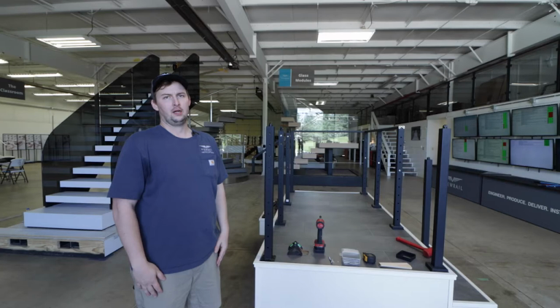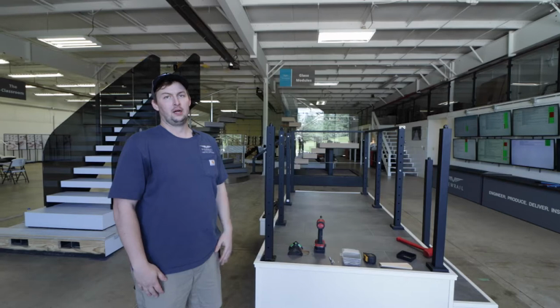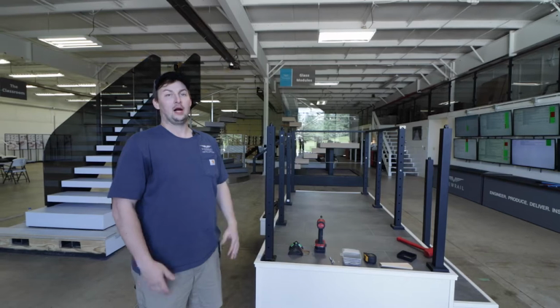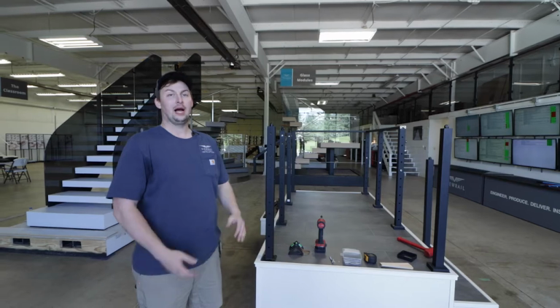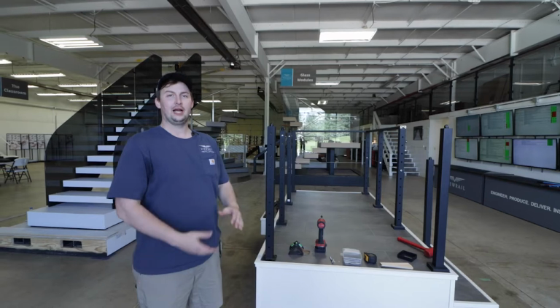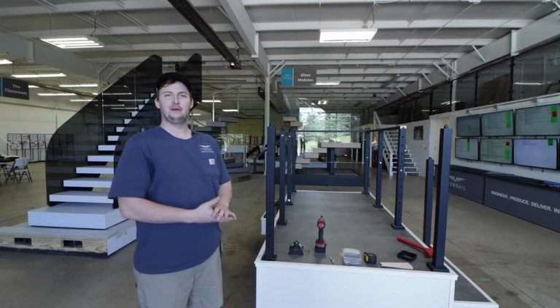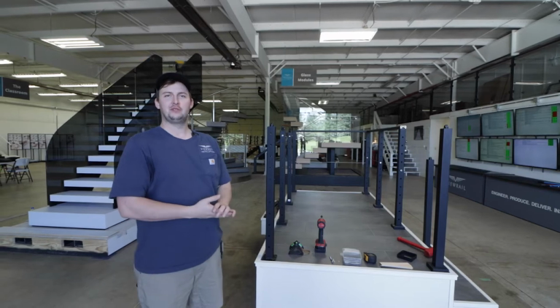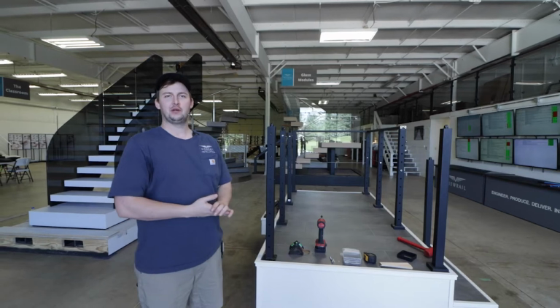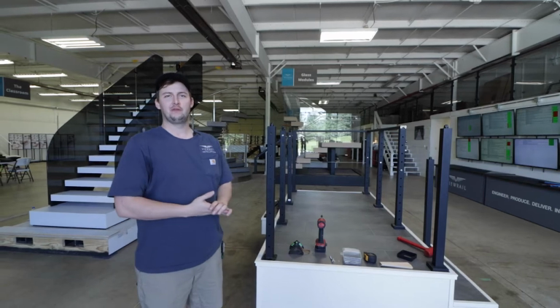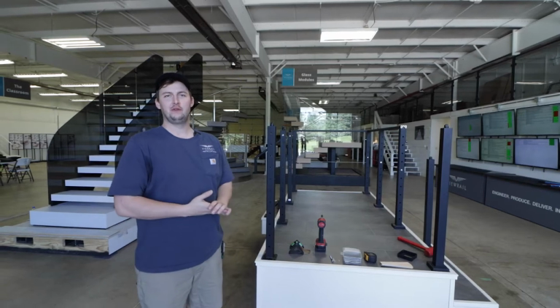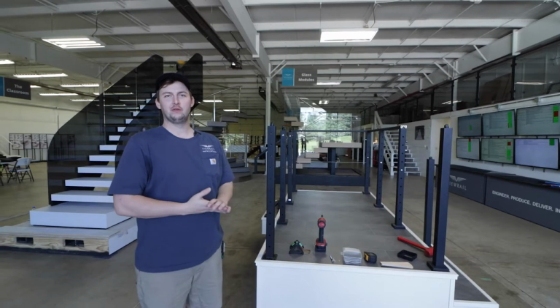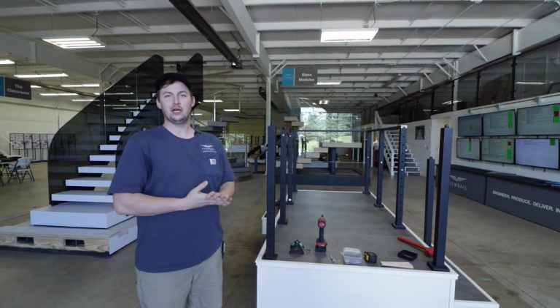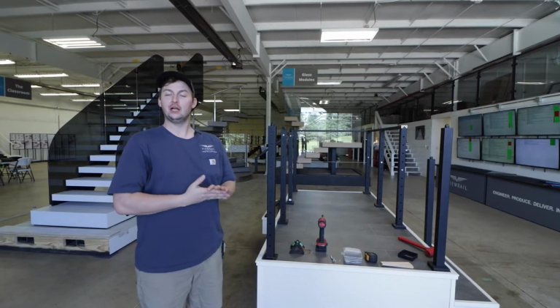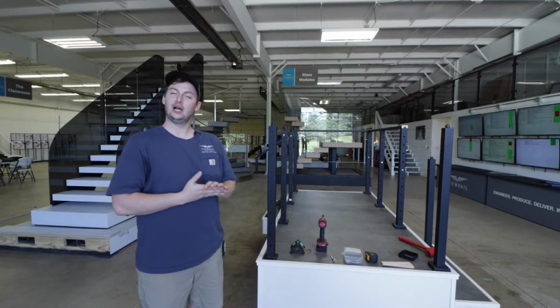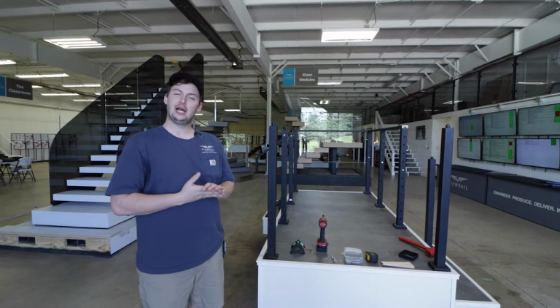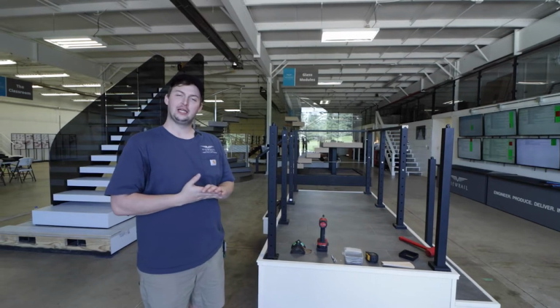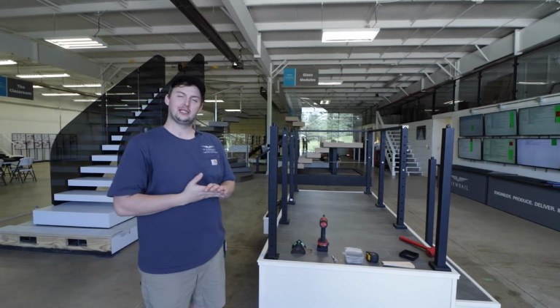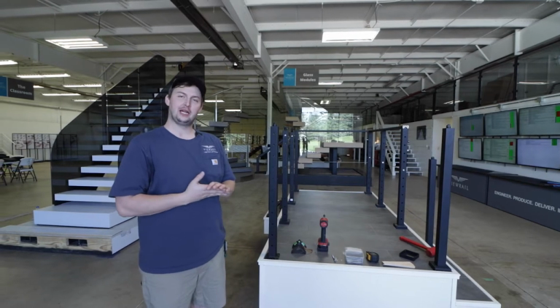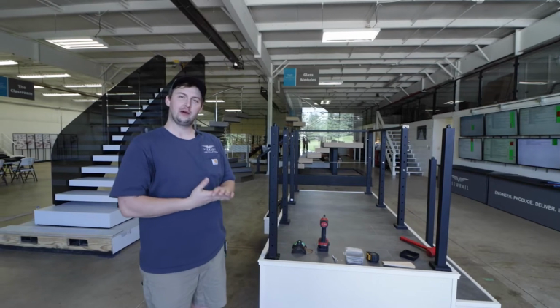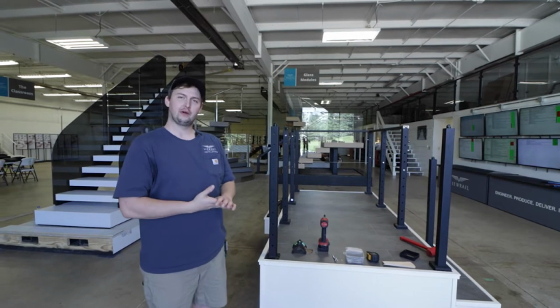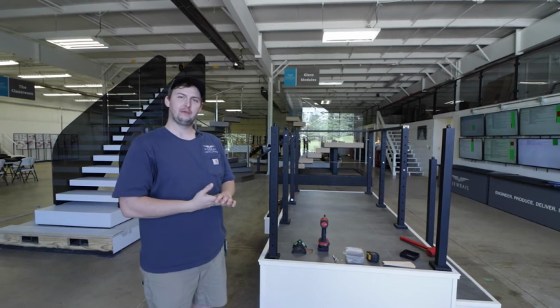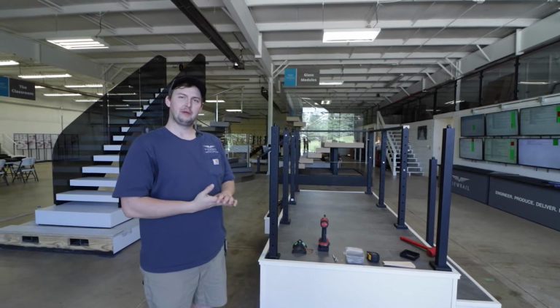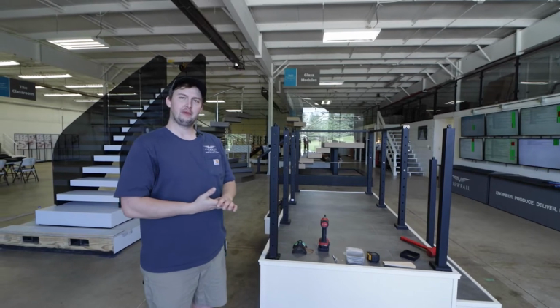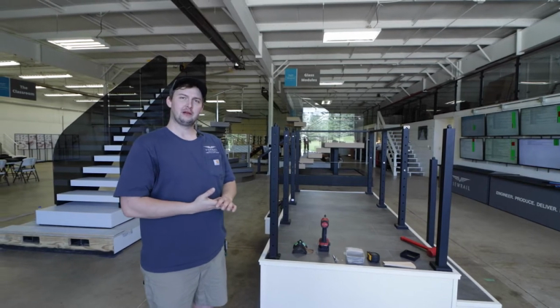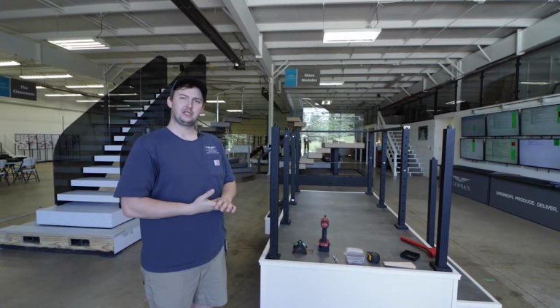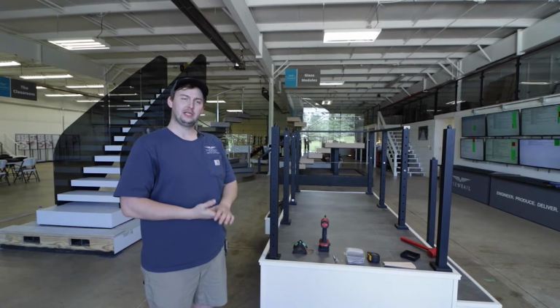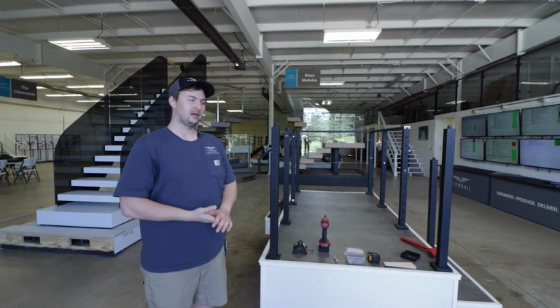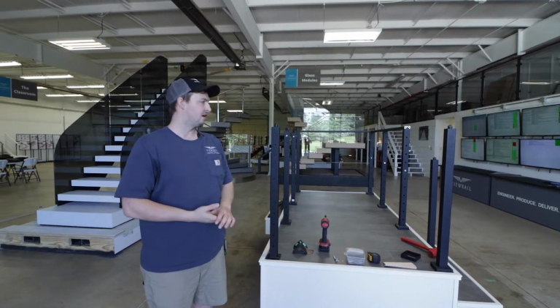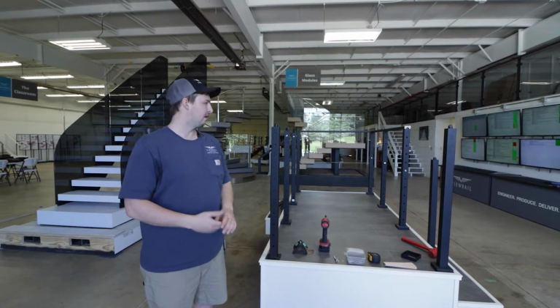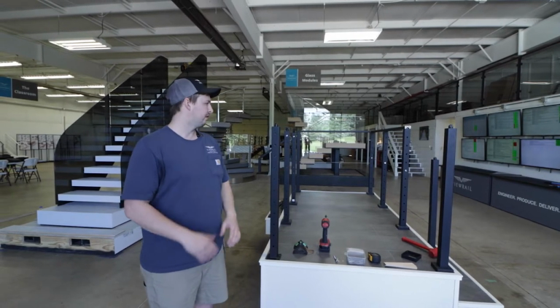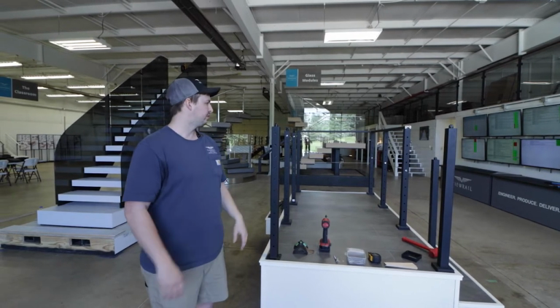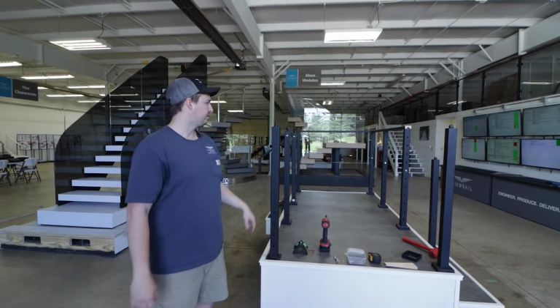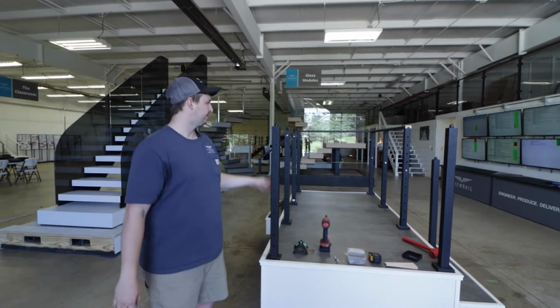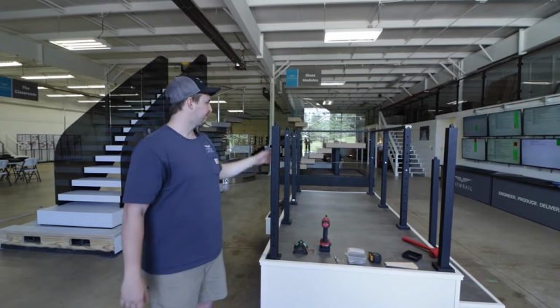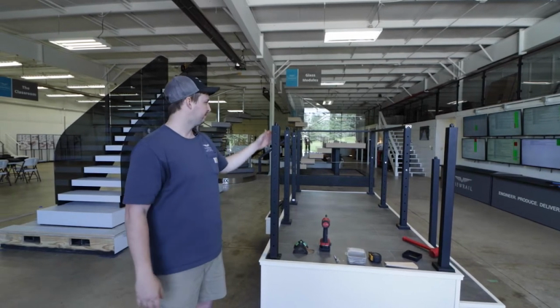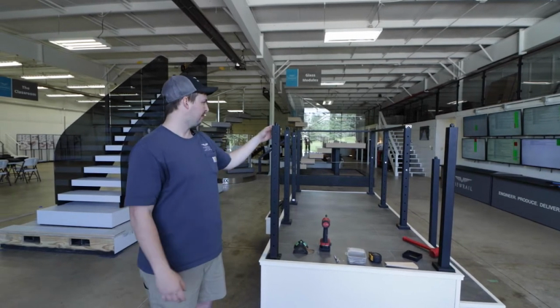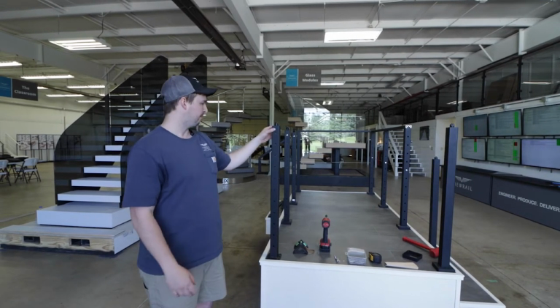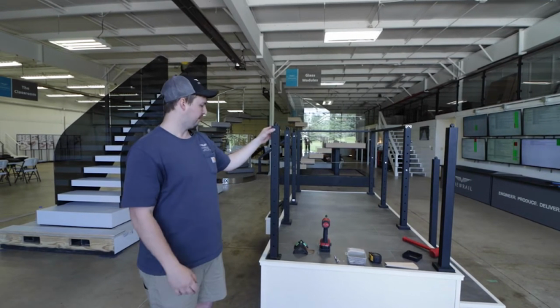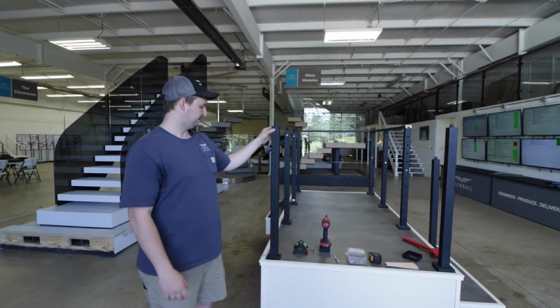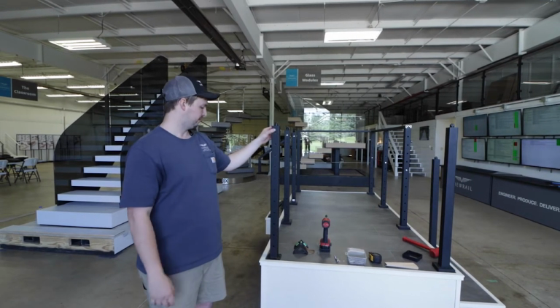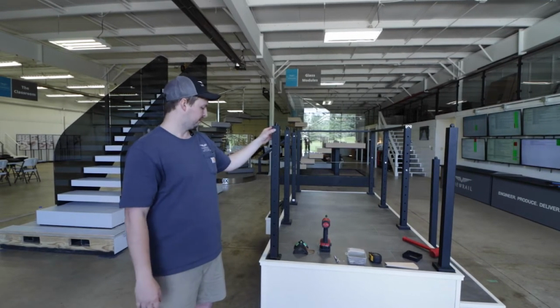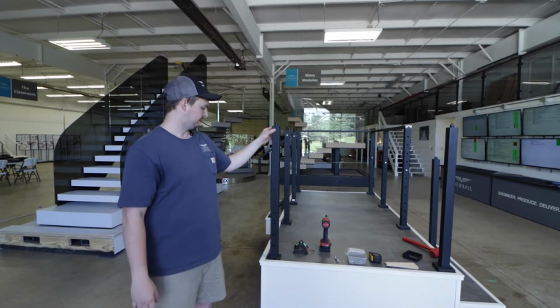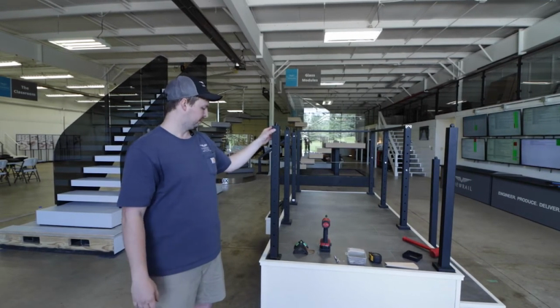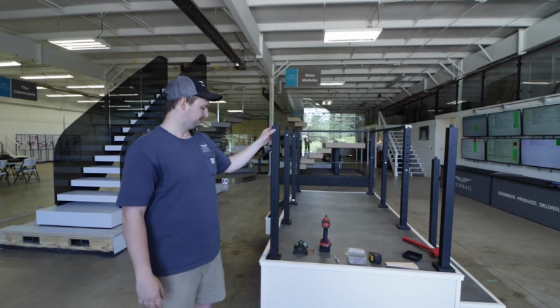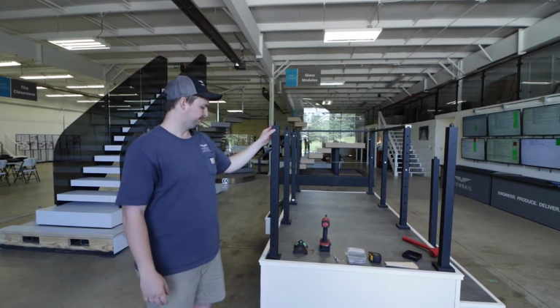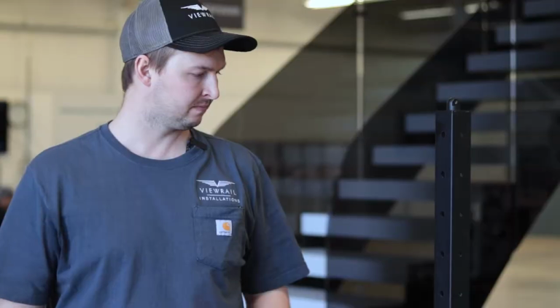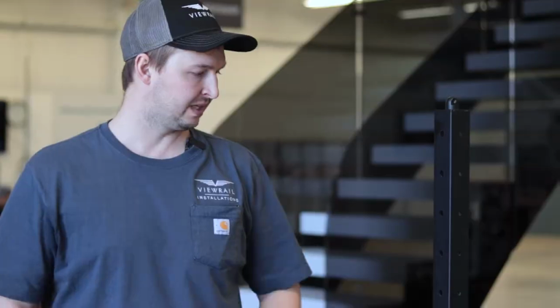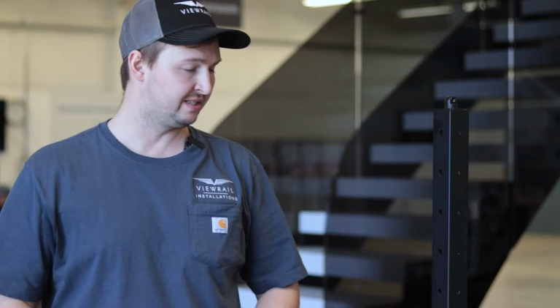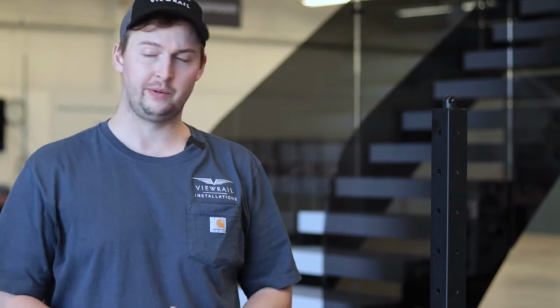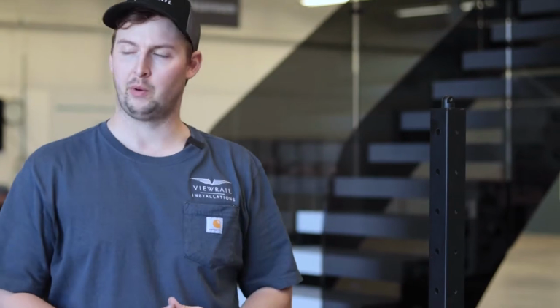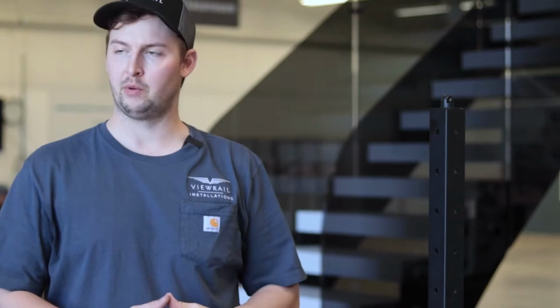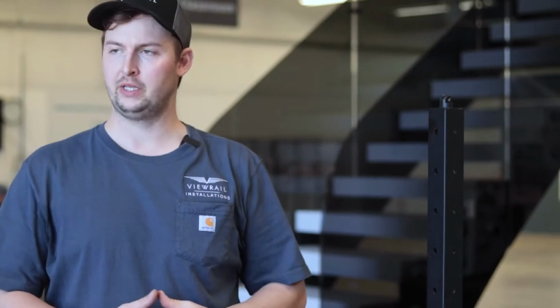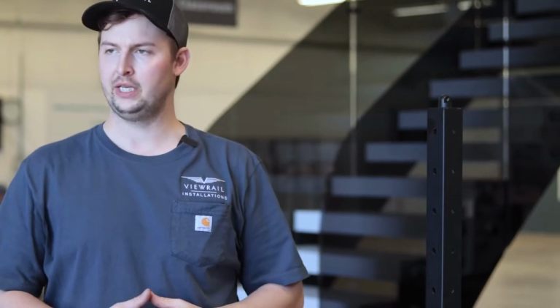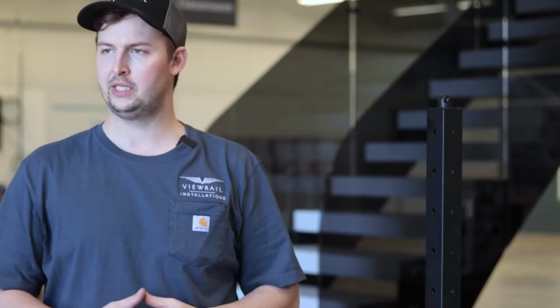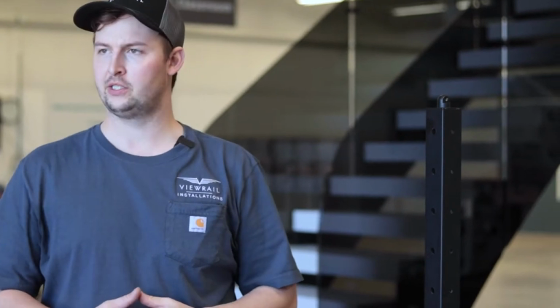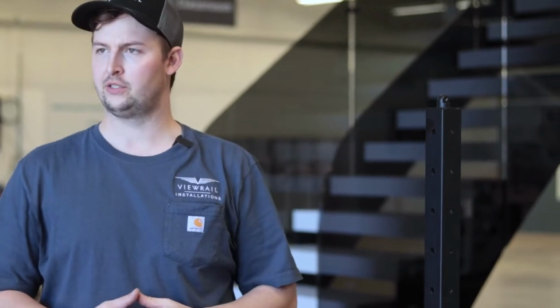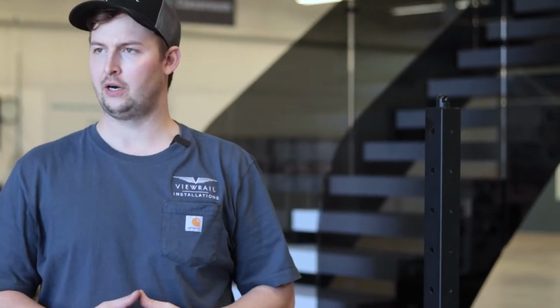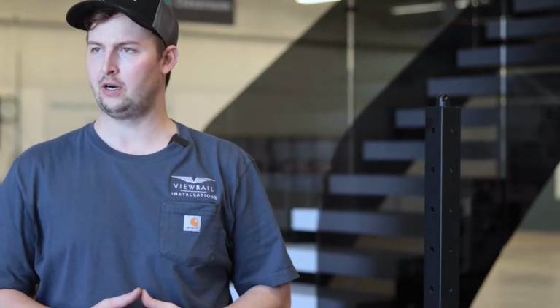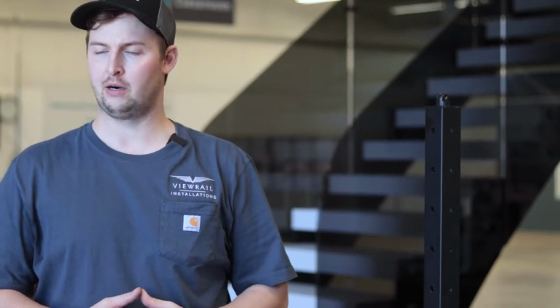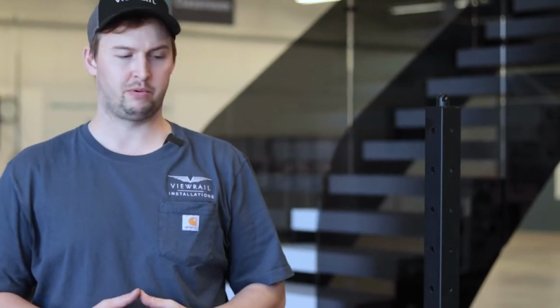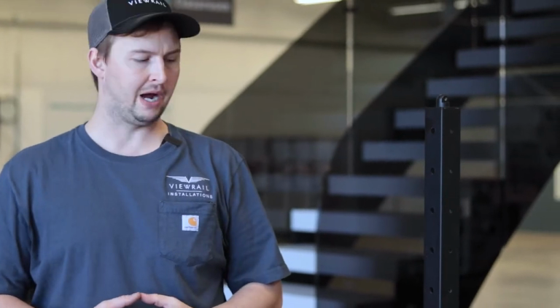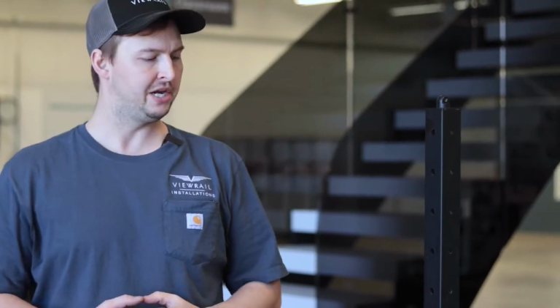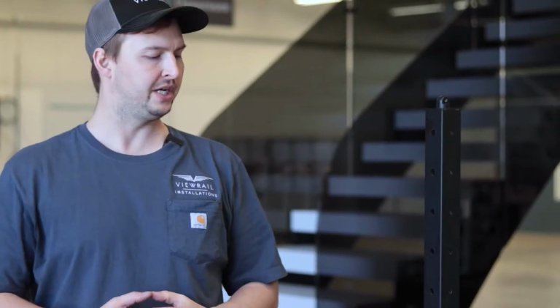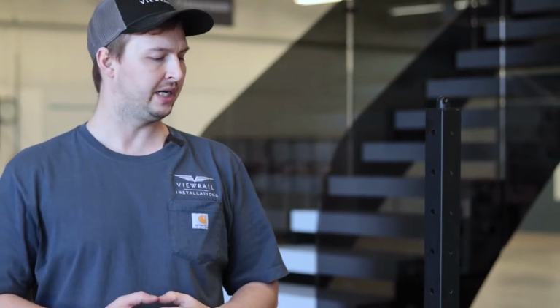Hi, I'm Jake with Viewrail, and today we're going to be mounting our surface mount posts. Let's see what we'll need to start our project.